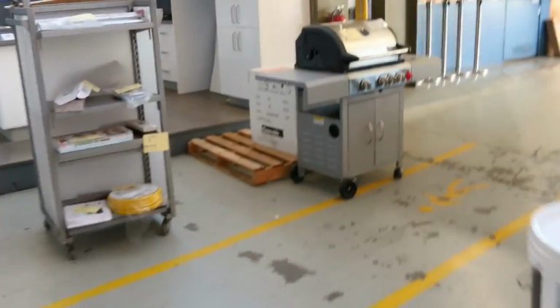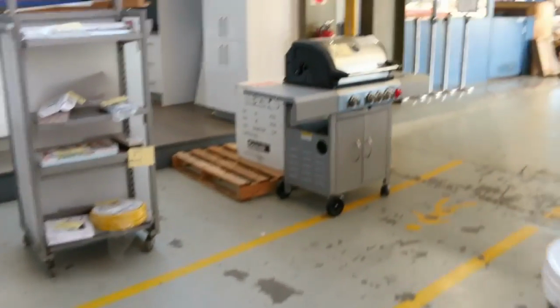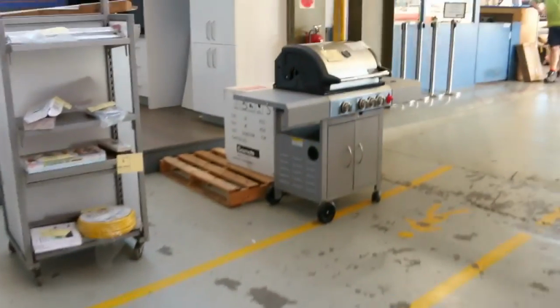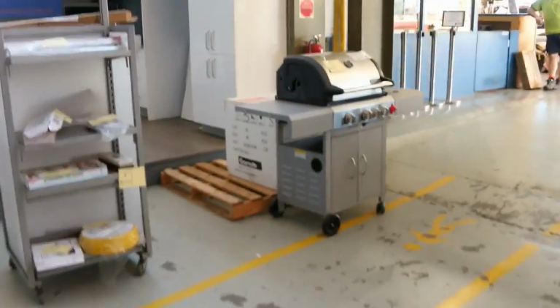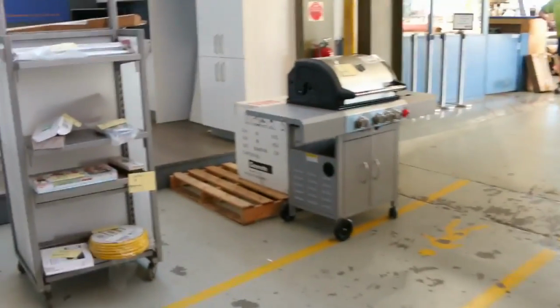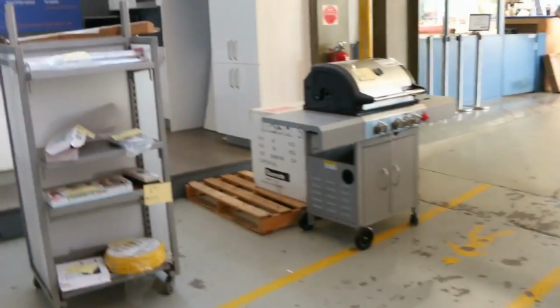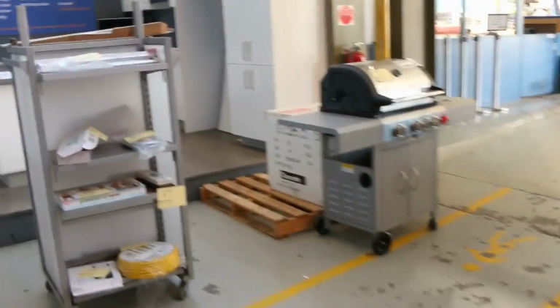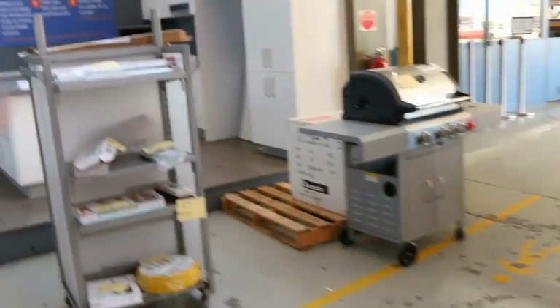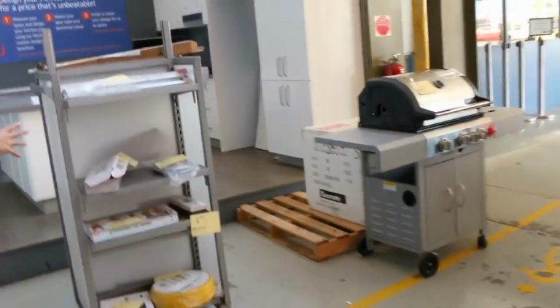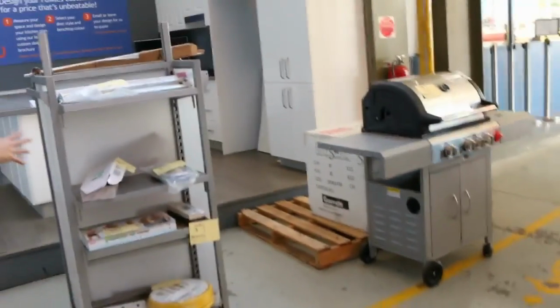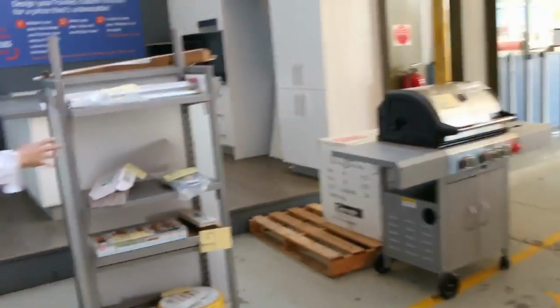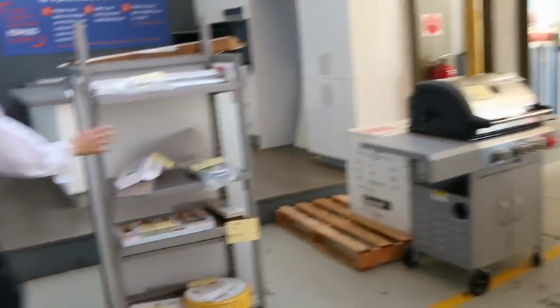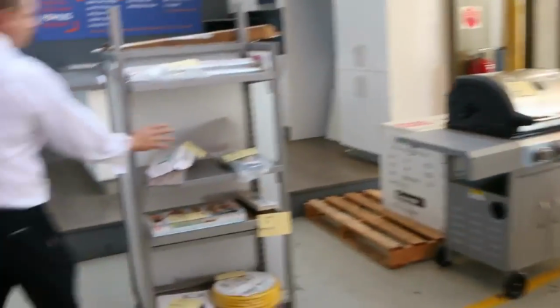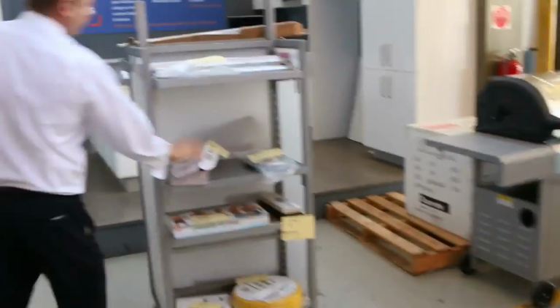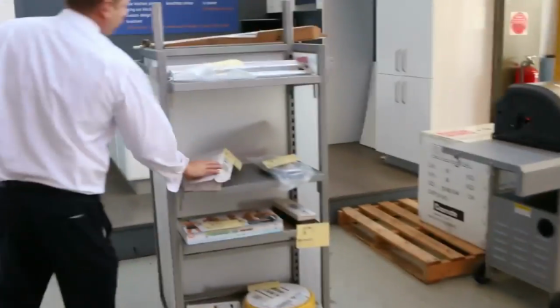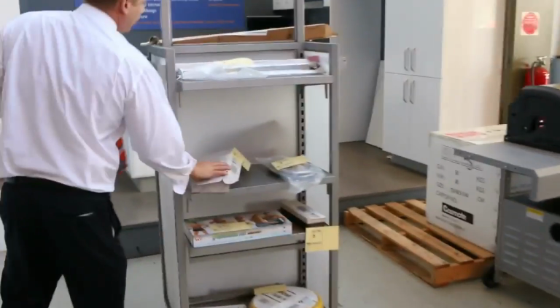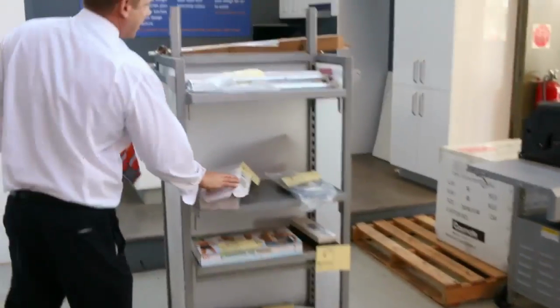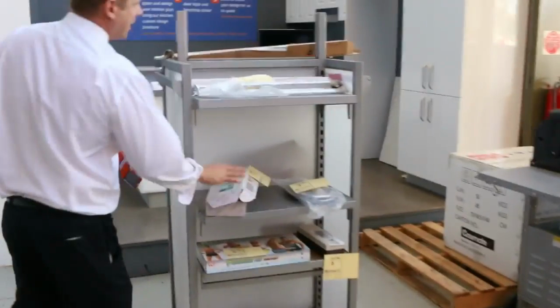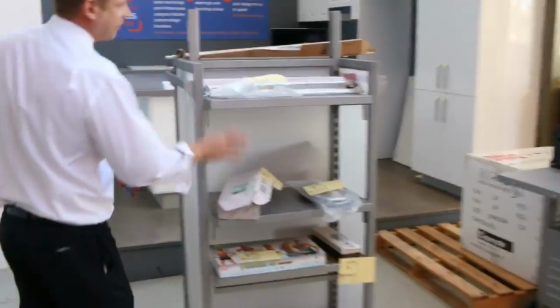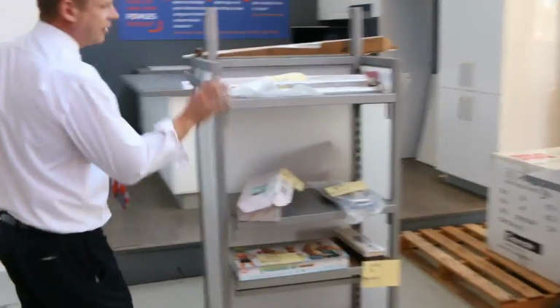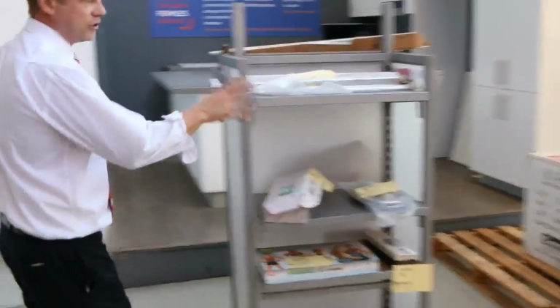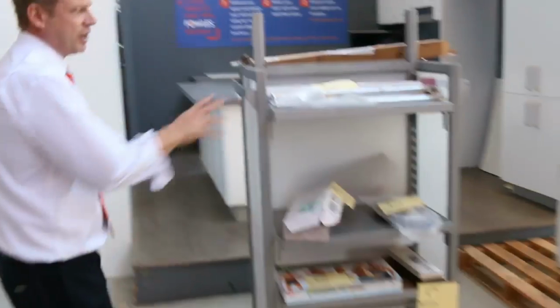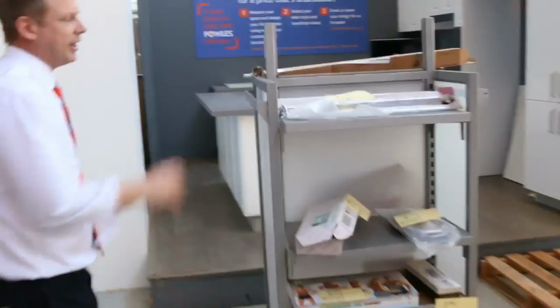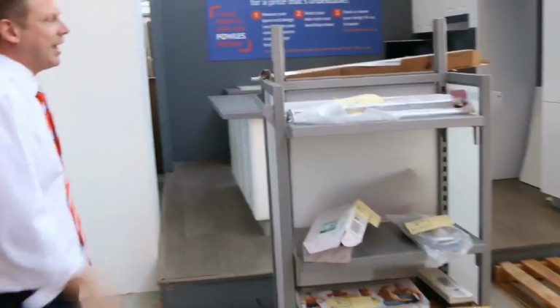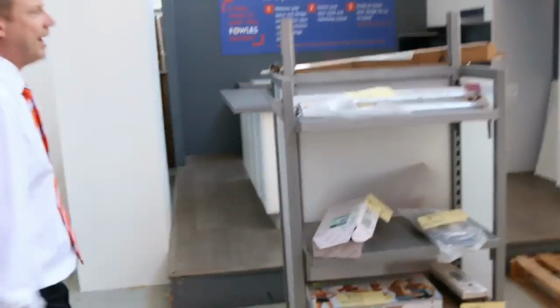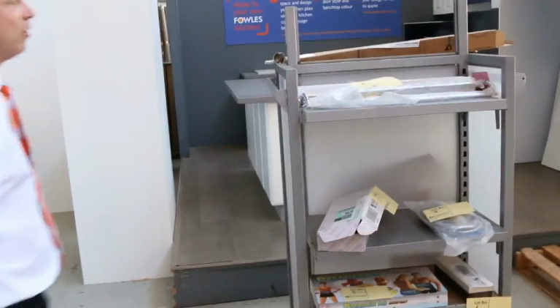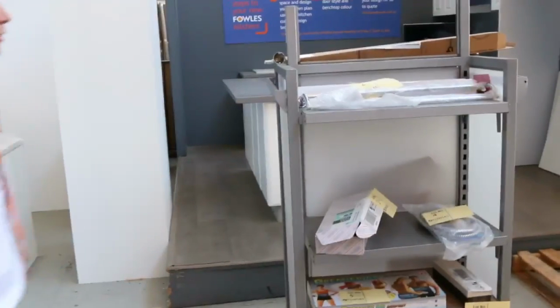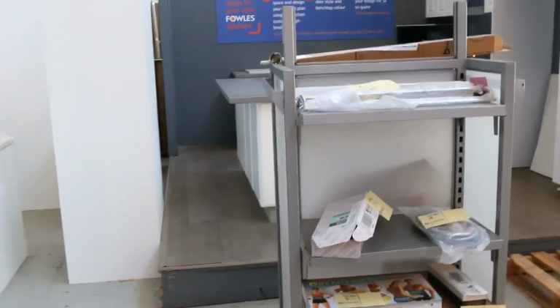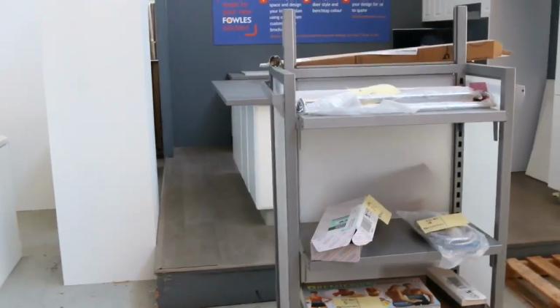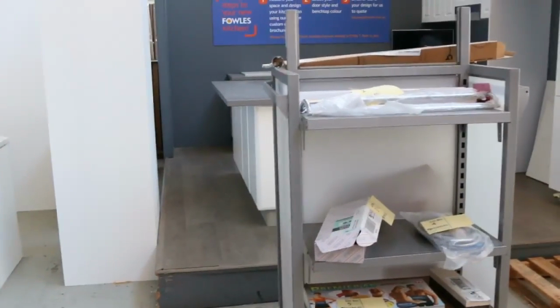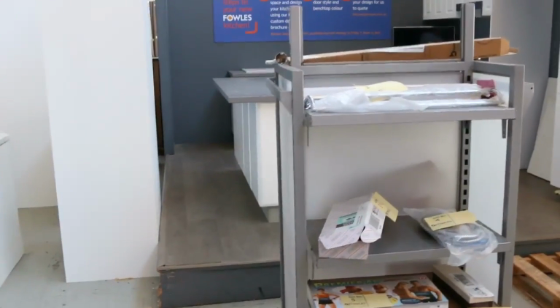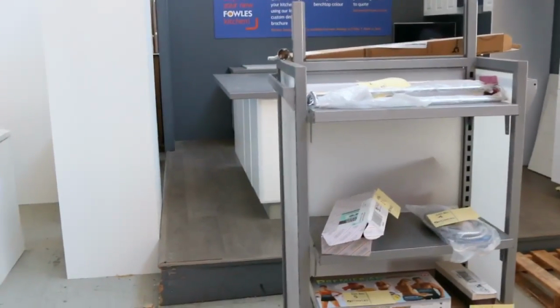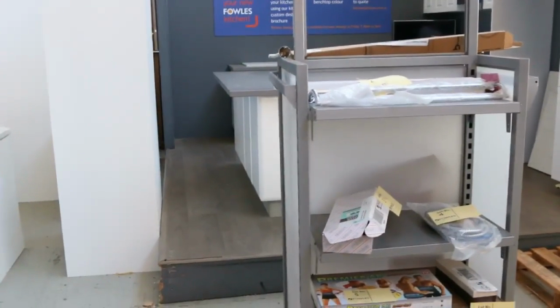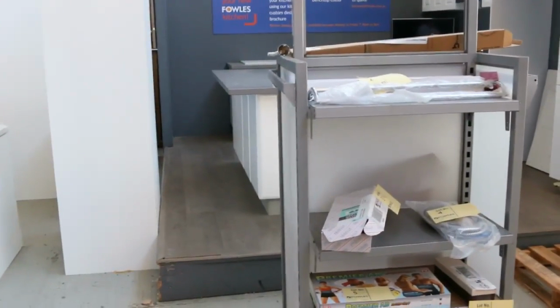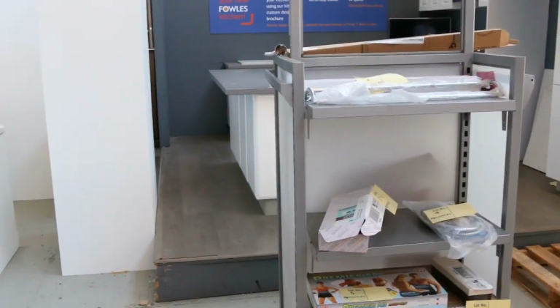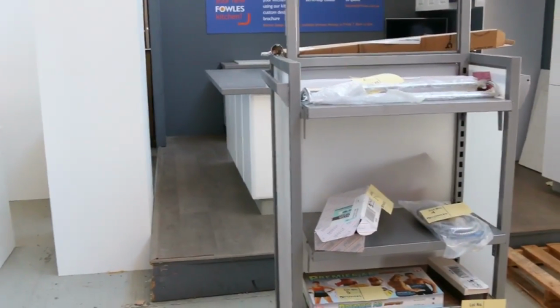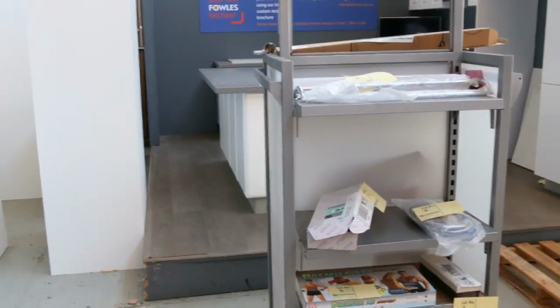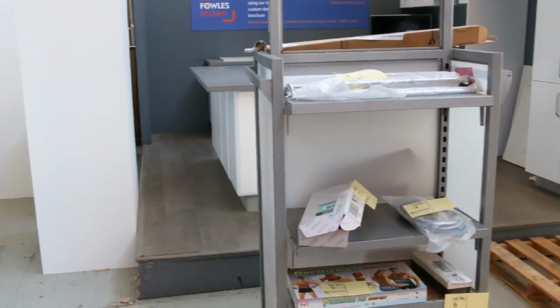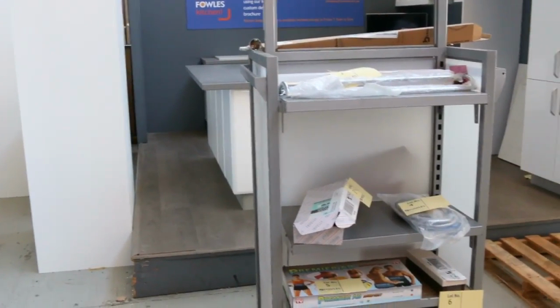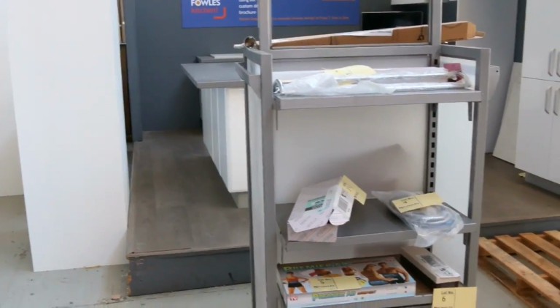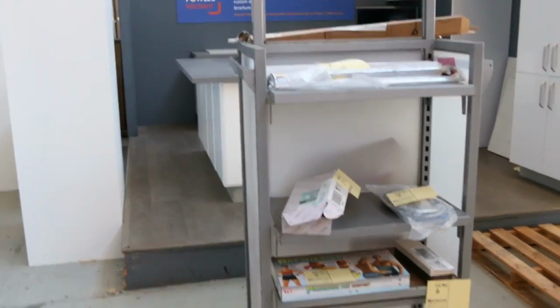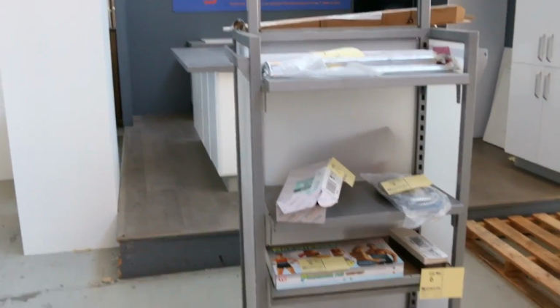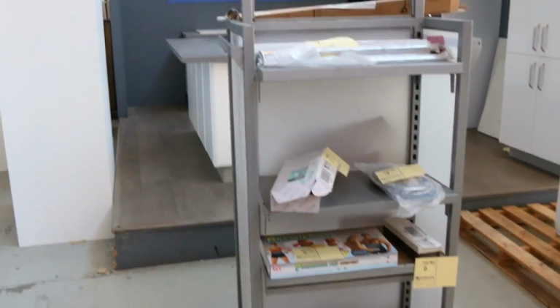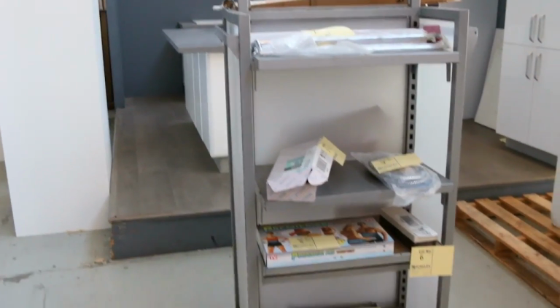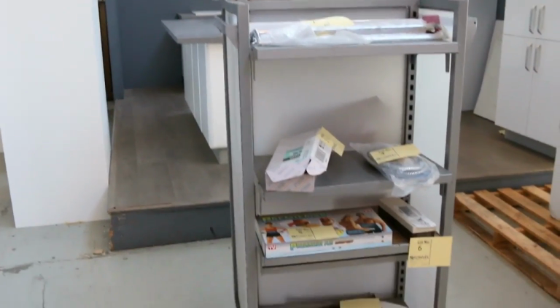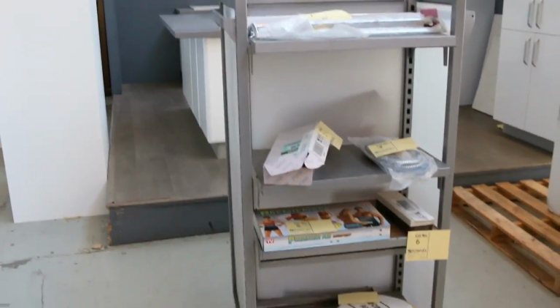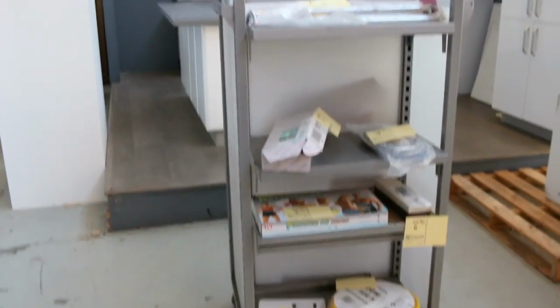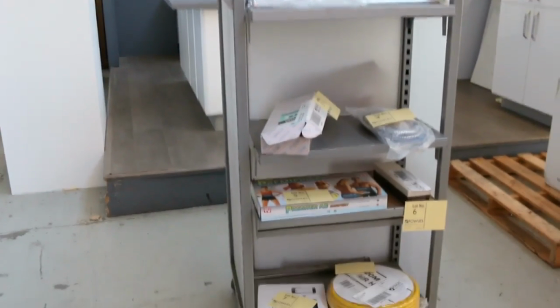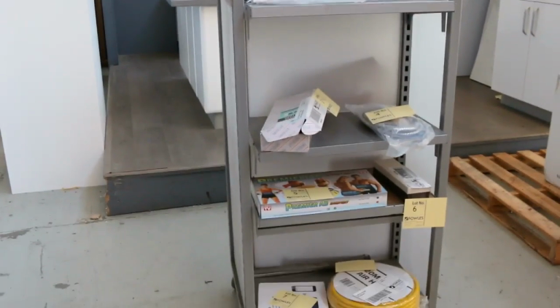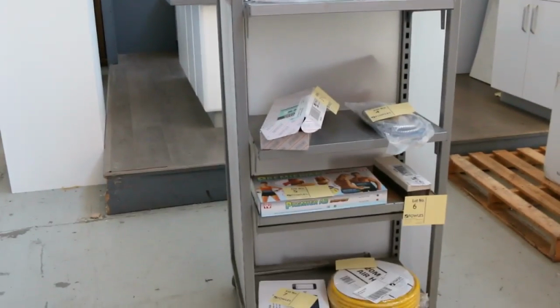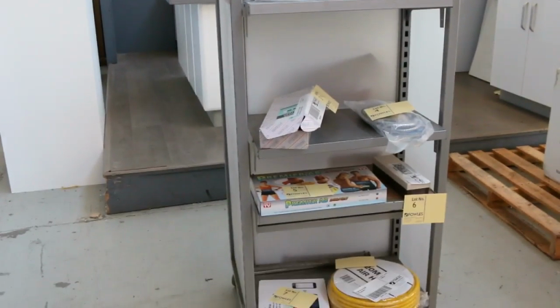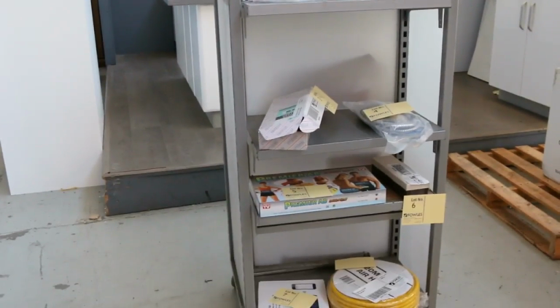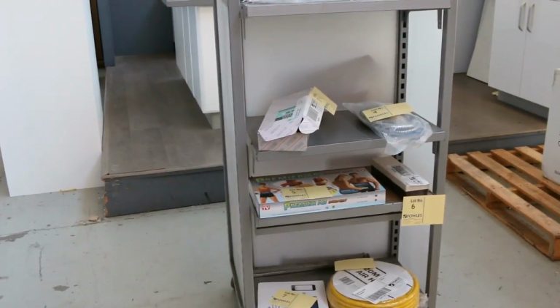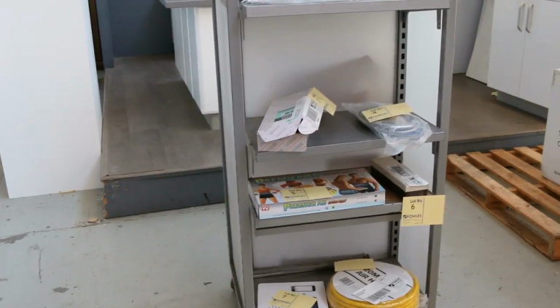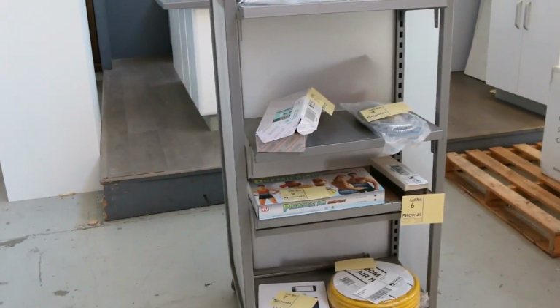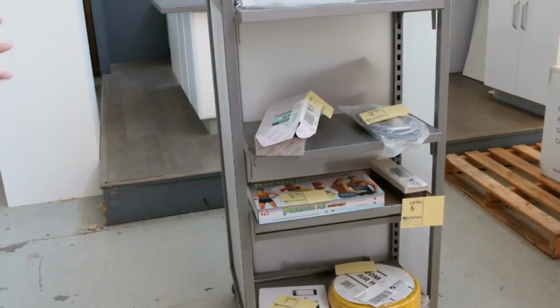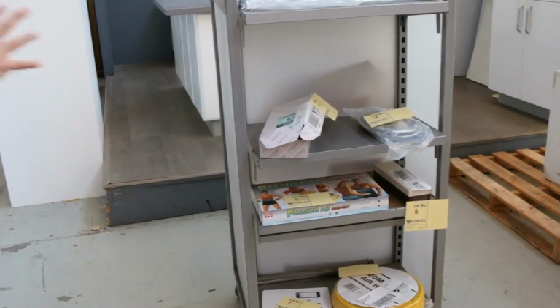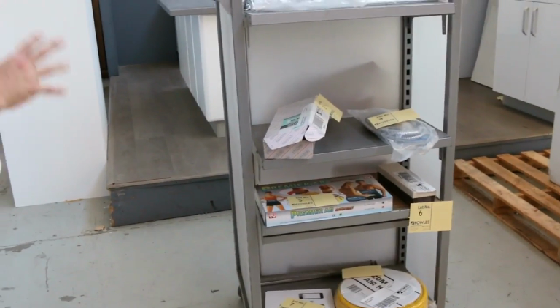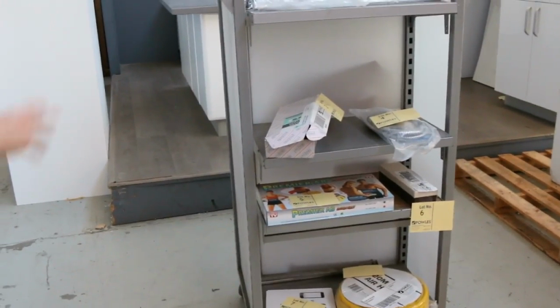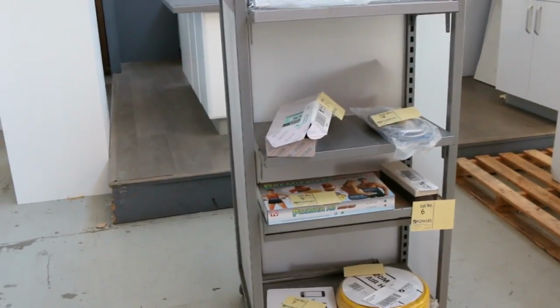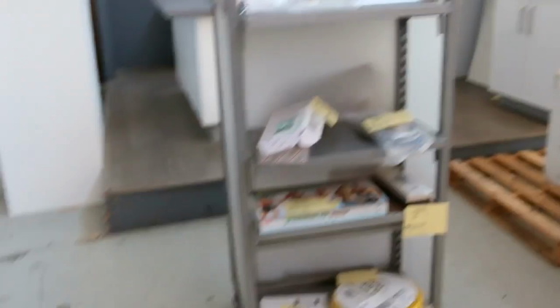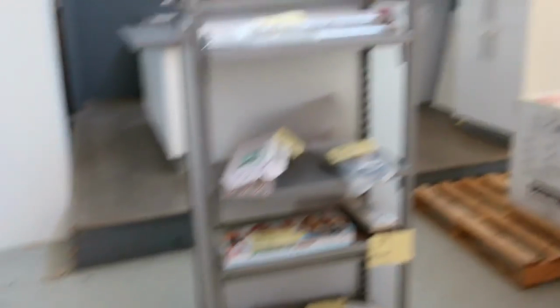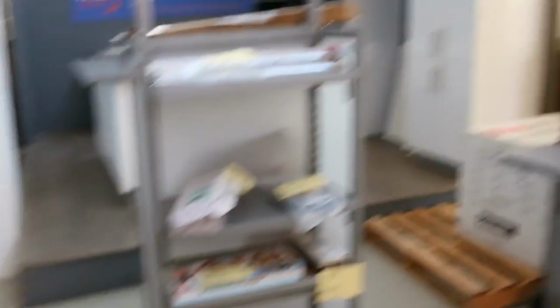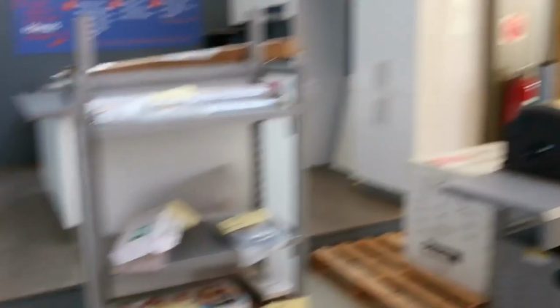A little bit of unreserved stuff over here on the trolley, so just check your catalogues — probably 10 or 15 lots. We'll cover all that information there.